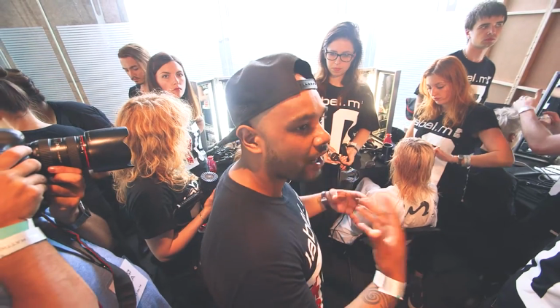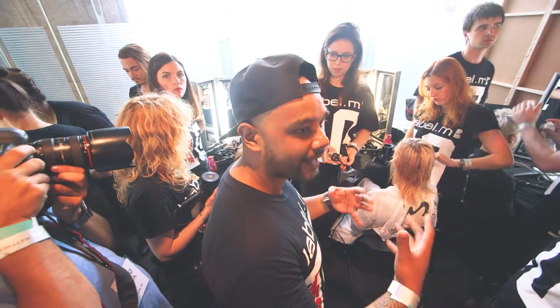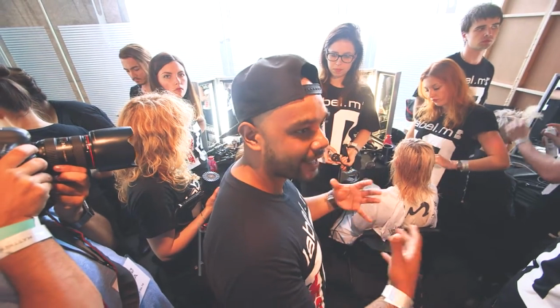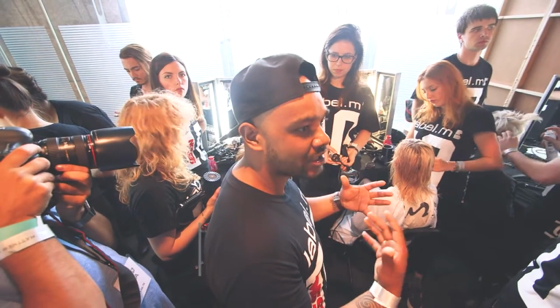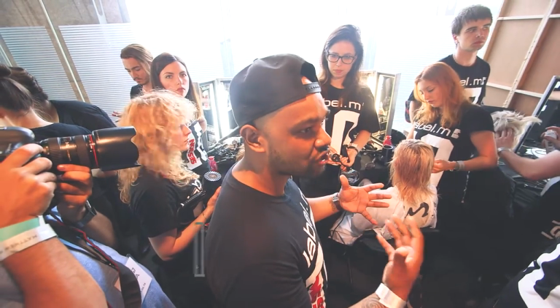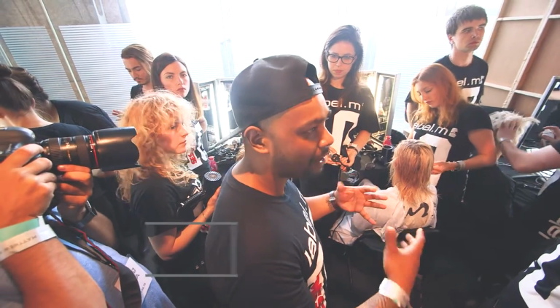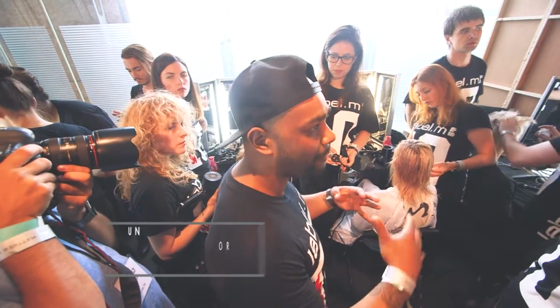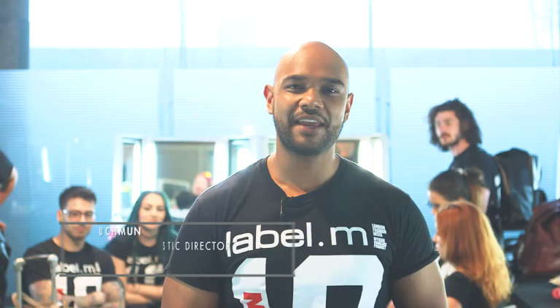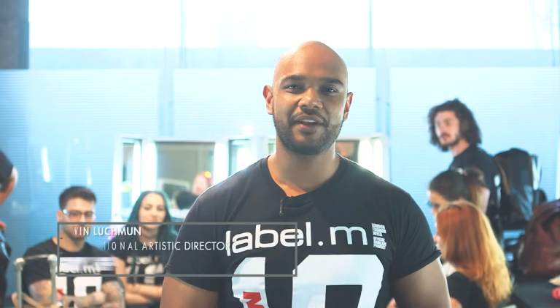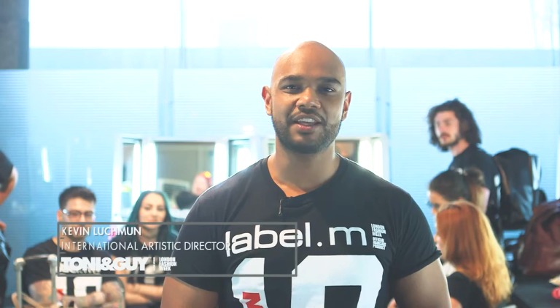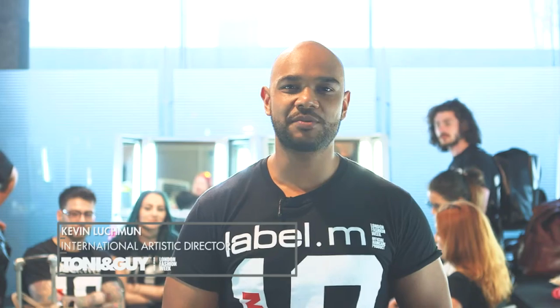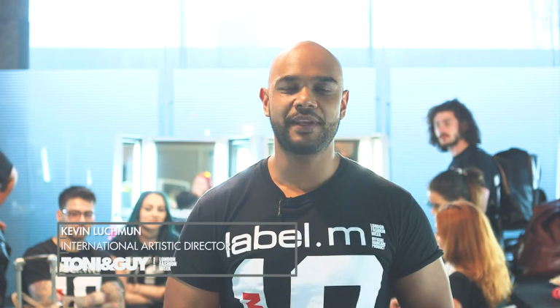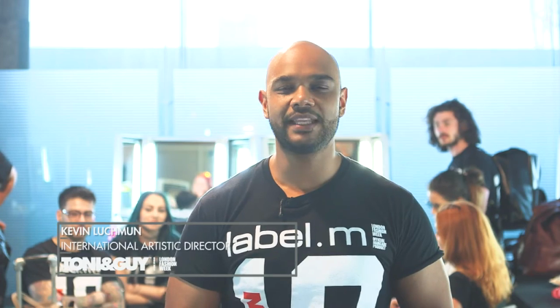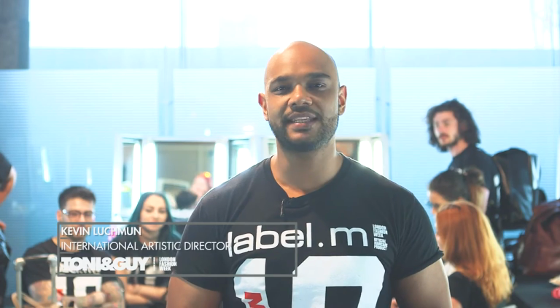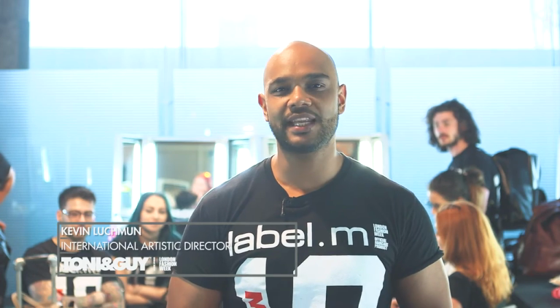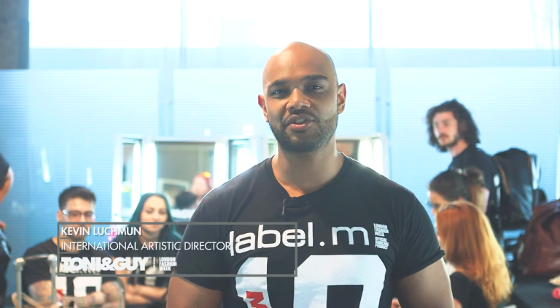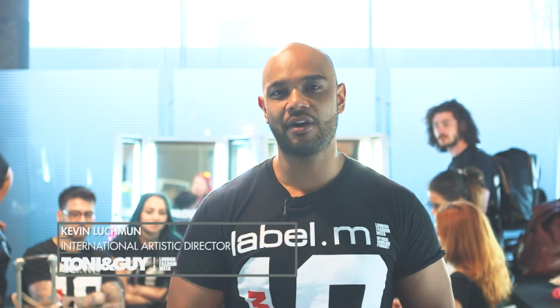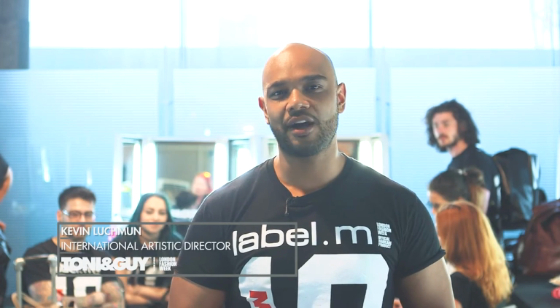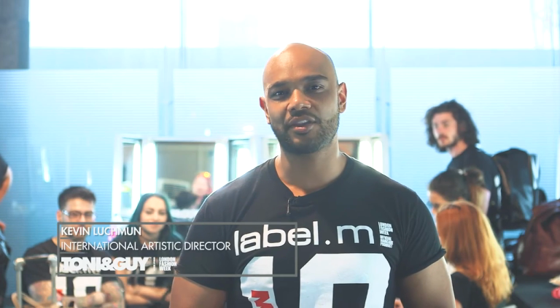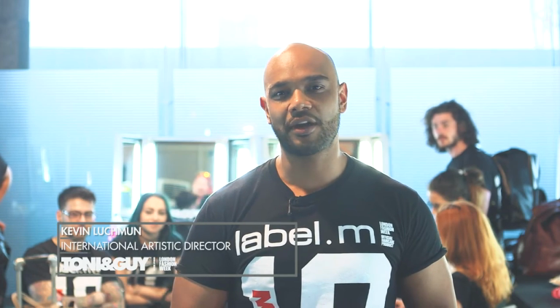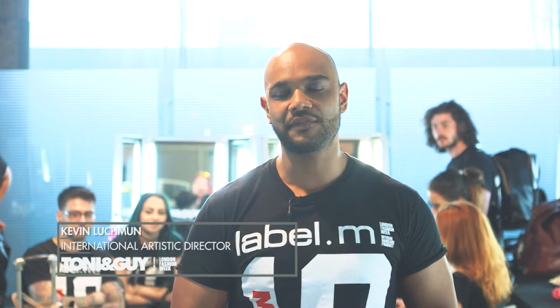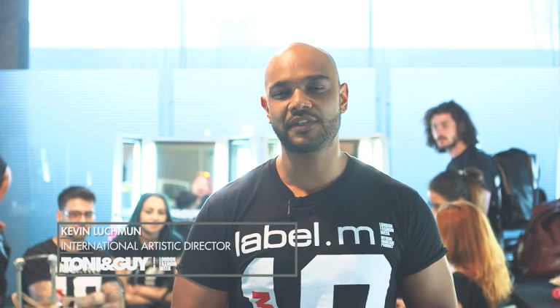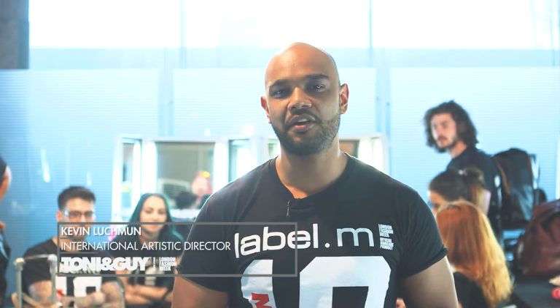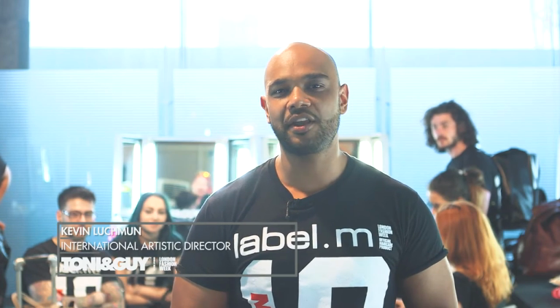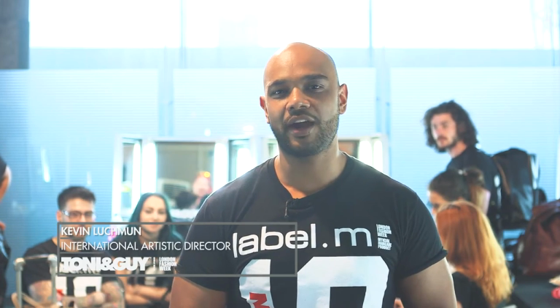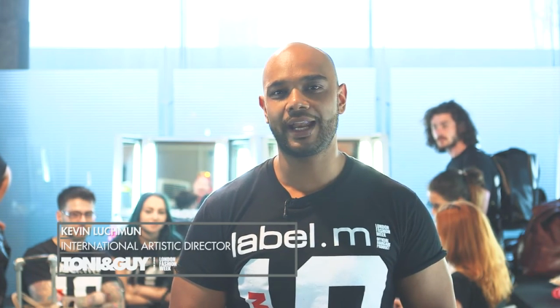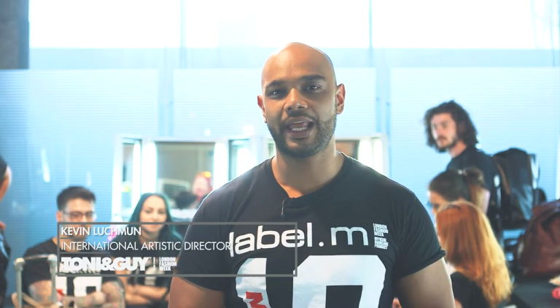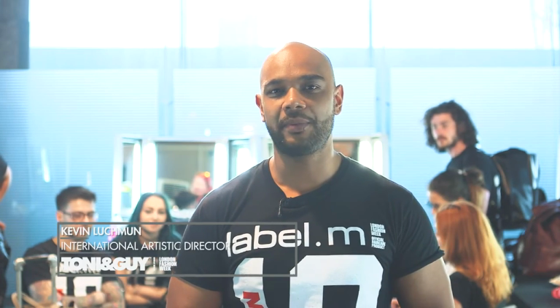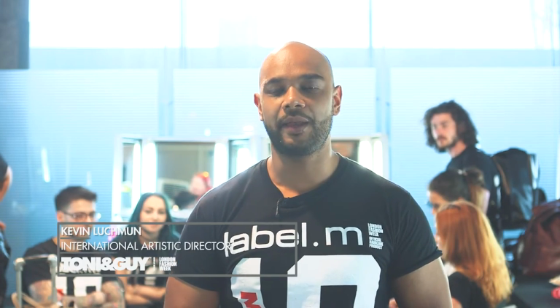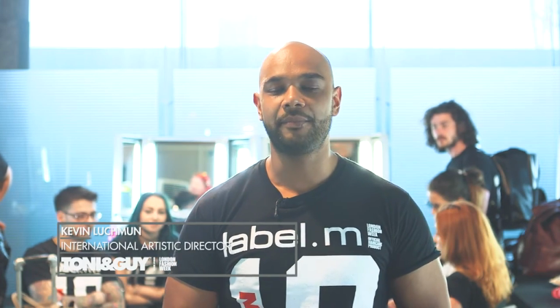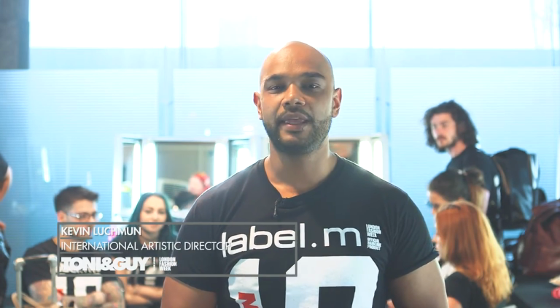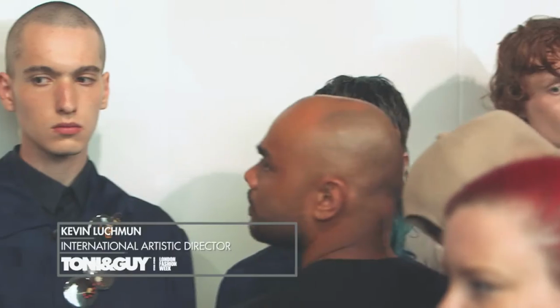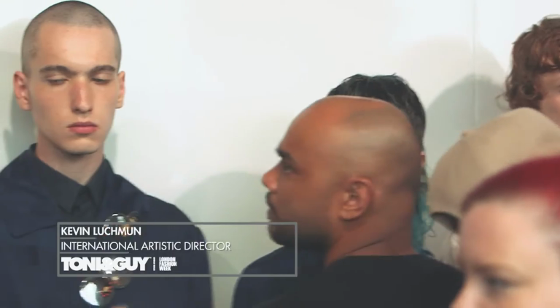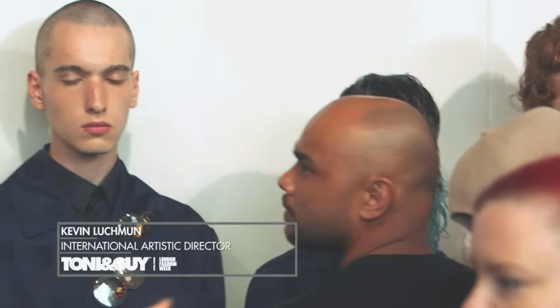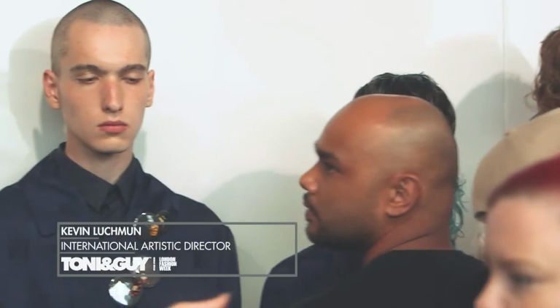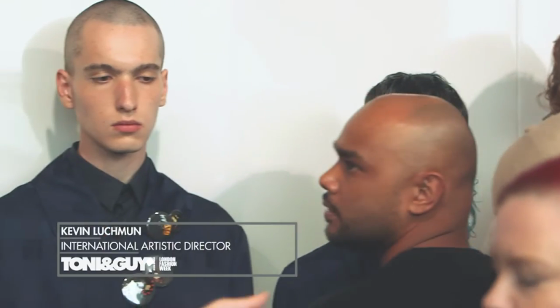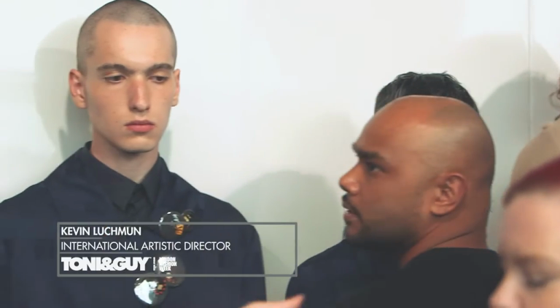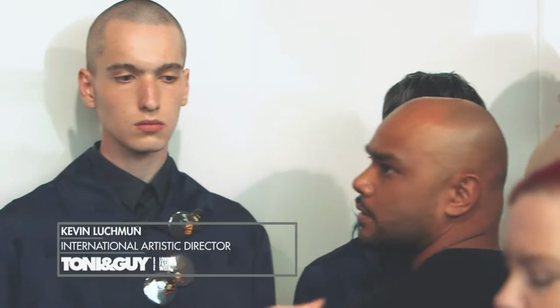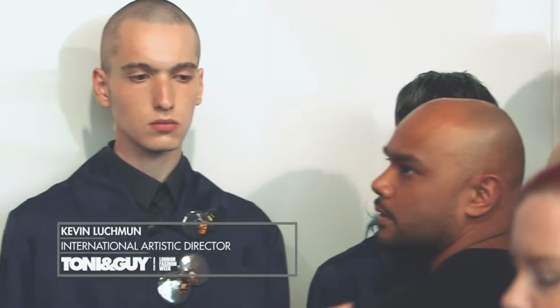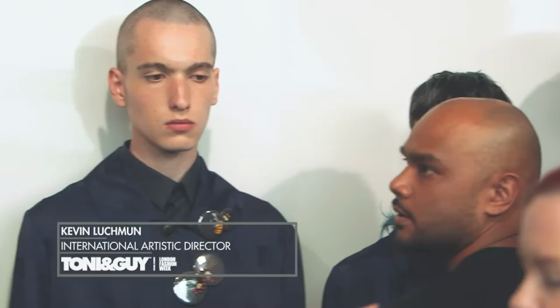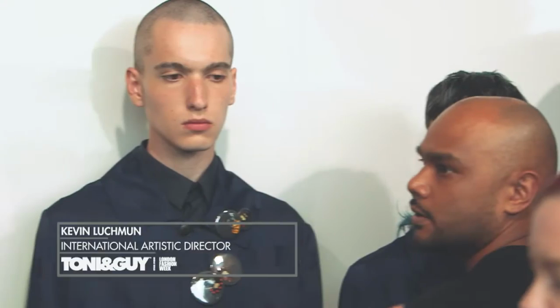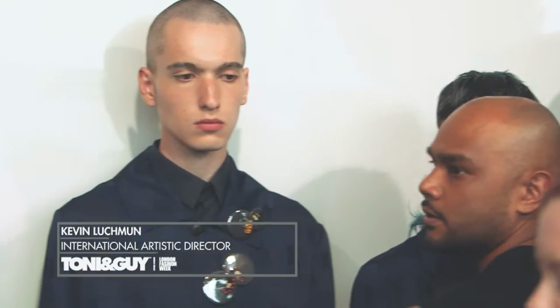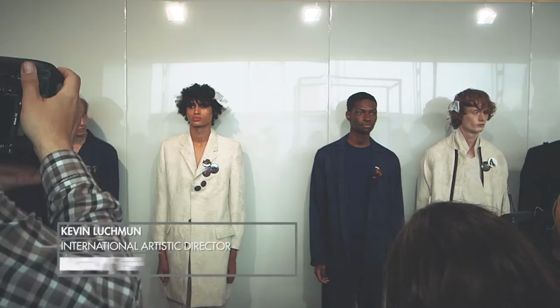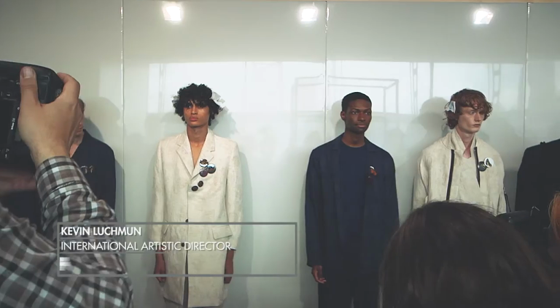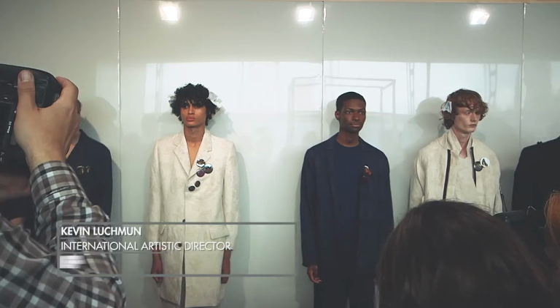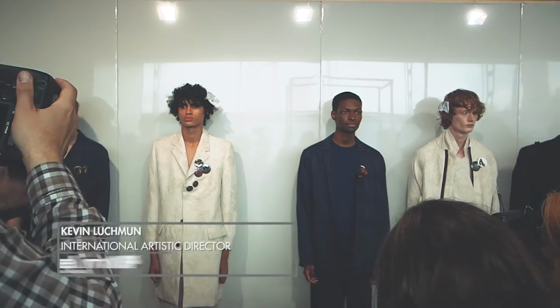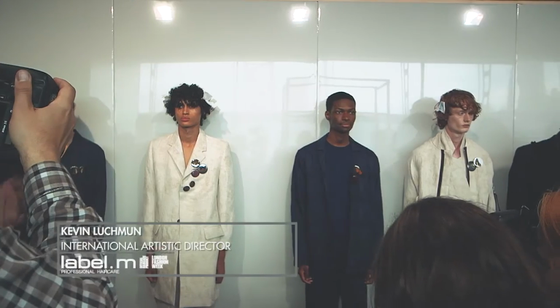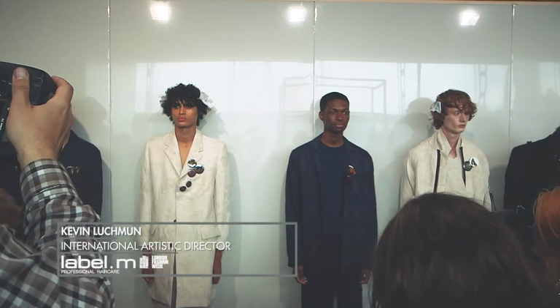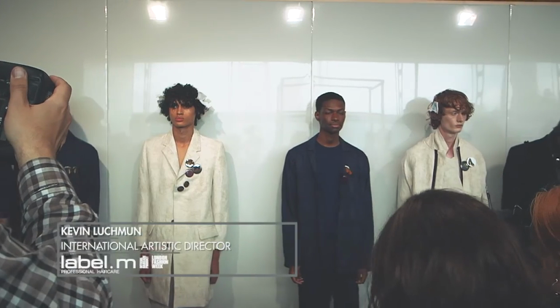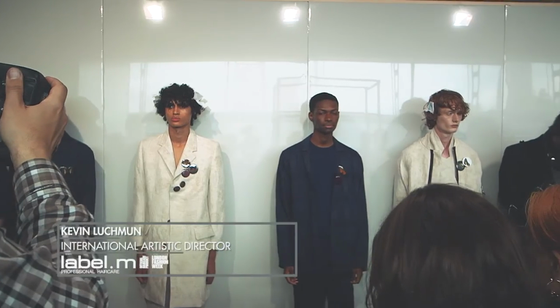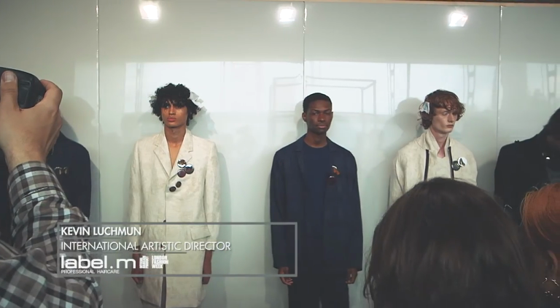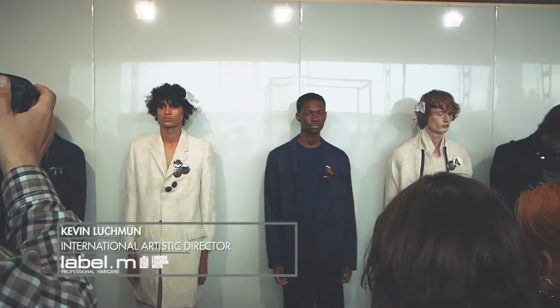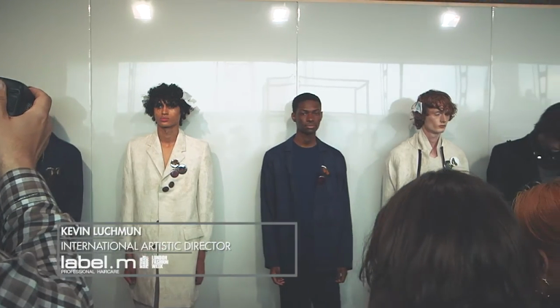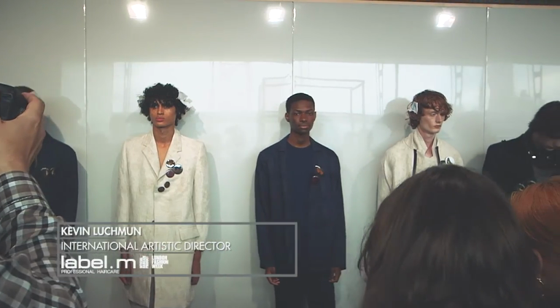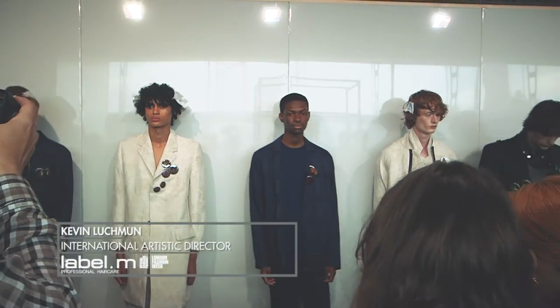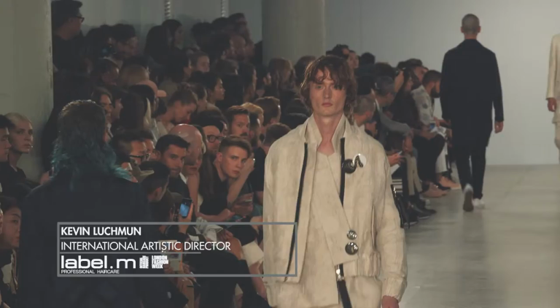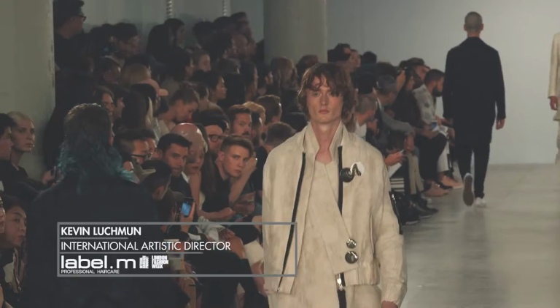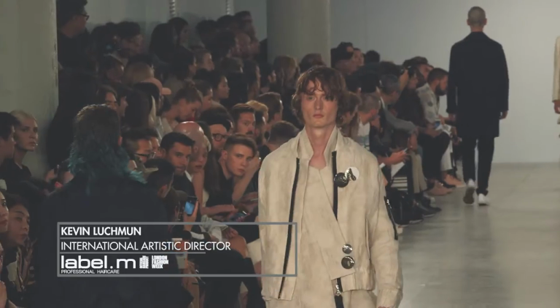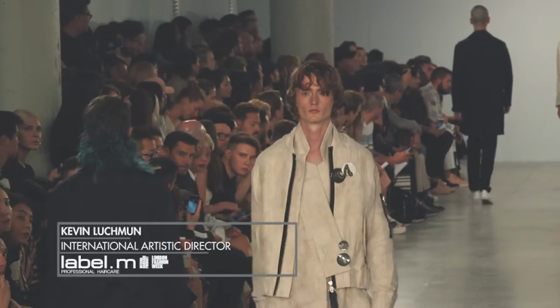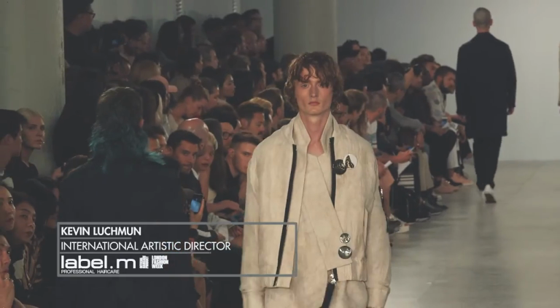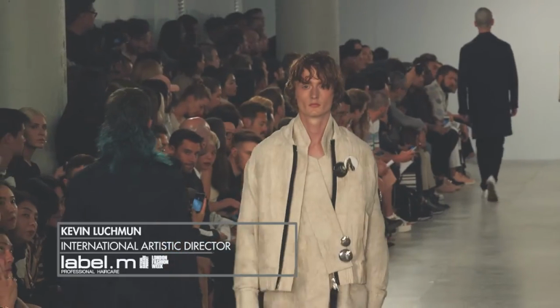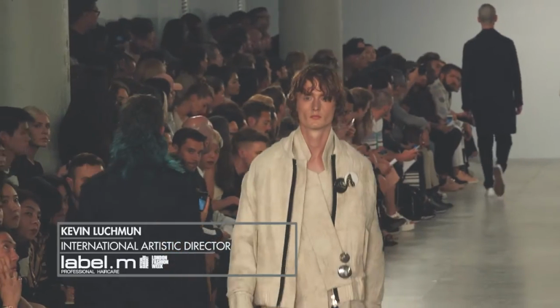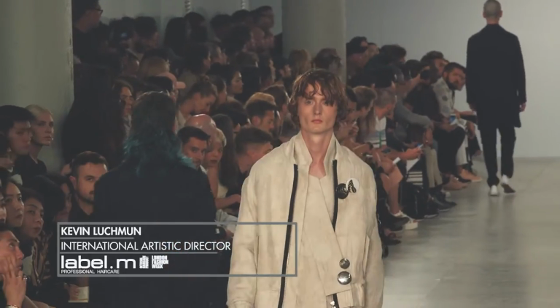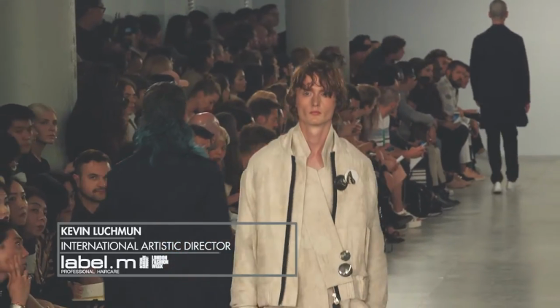Hello, my name is Kevin Luchman, International Art Director of Toni & Guy and Labeling, and we're here backstage at Matthew Miller Spring Summer 2017 for LCM.